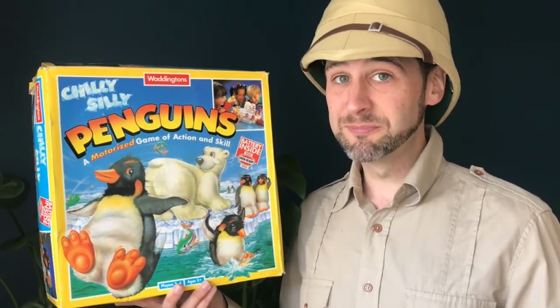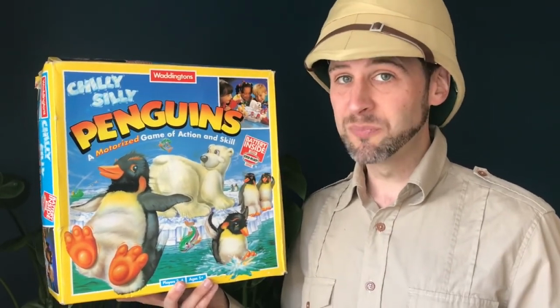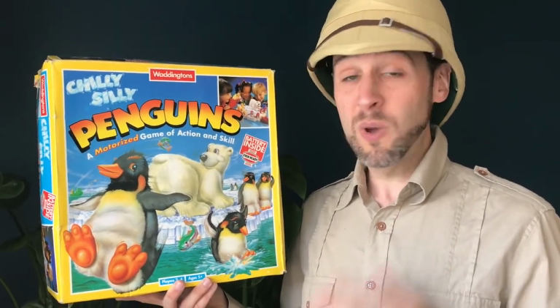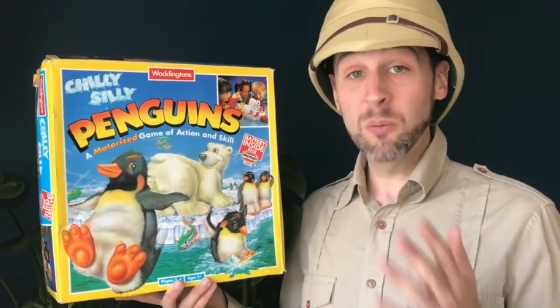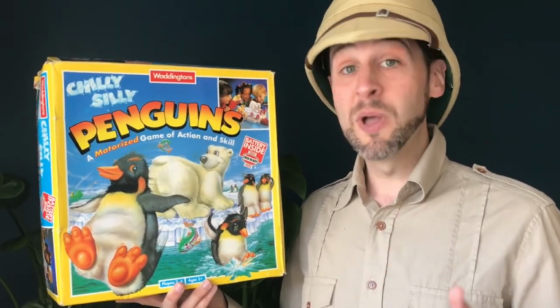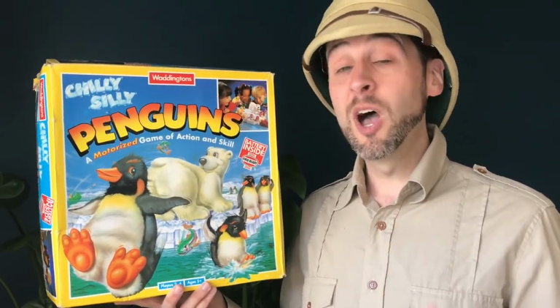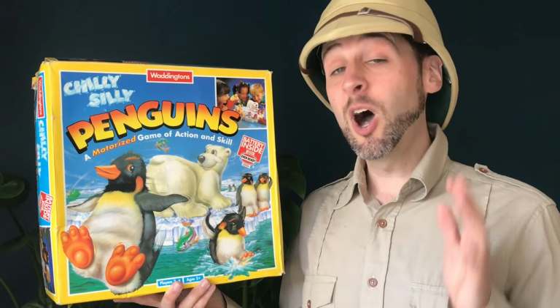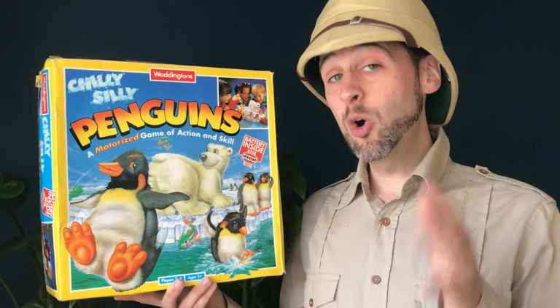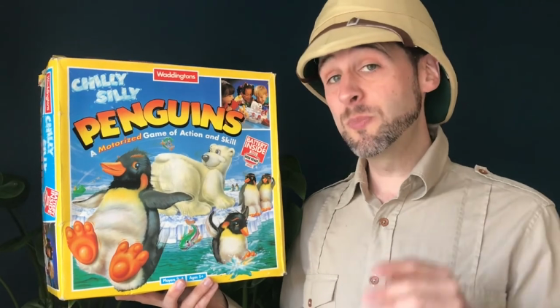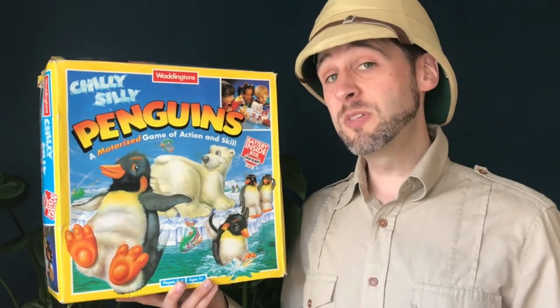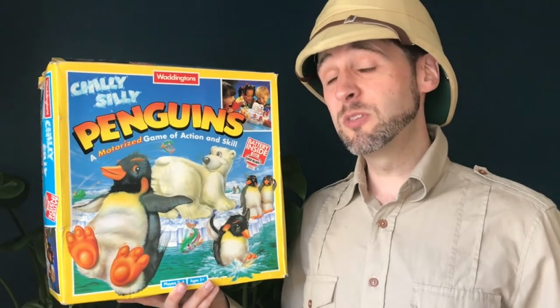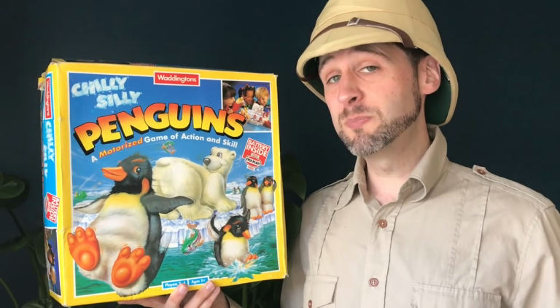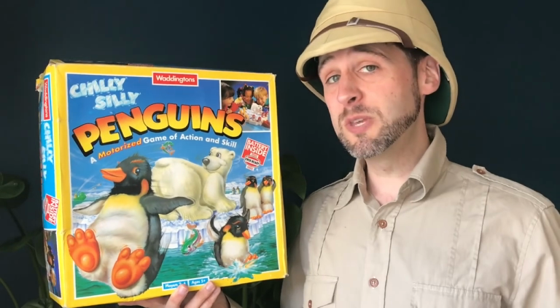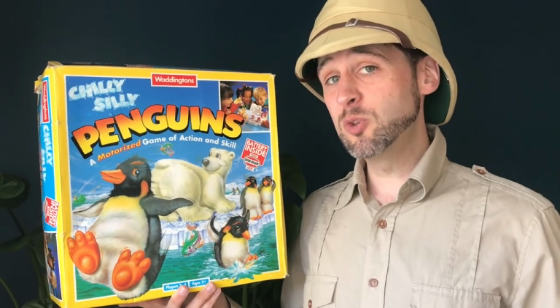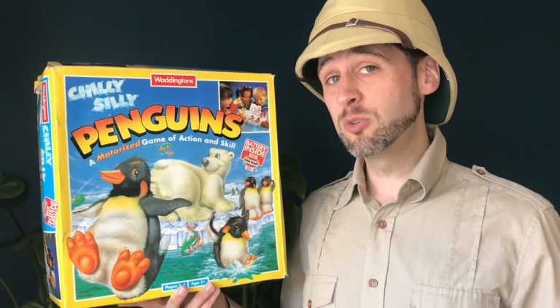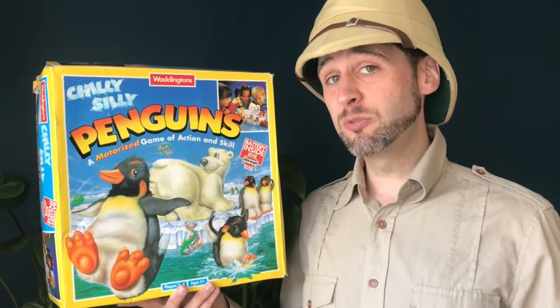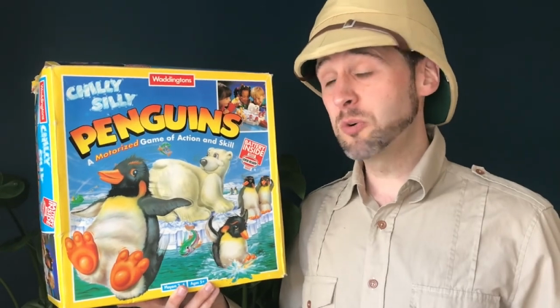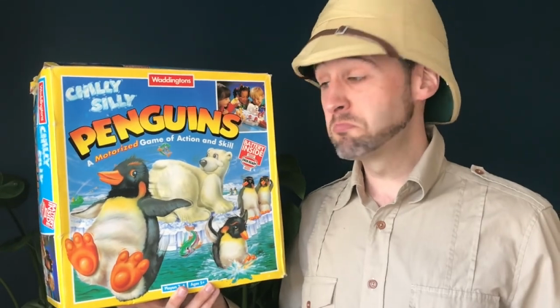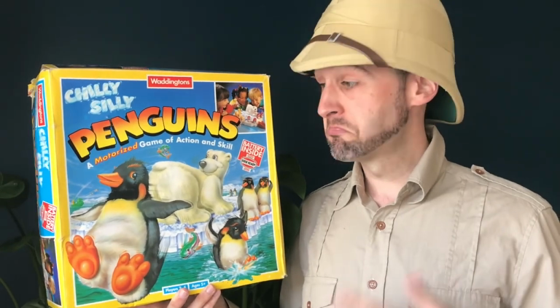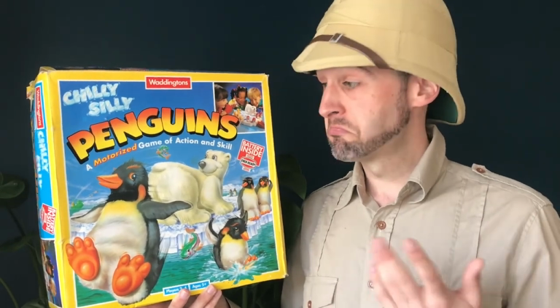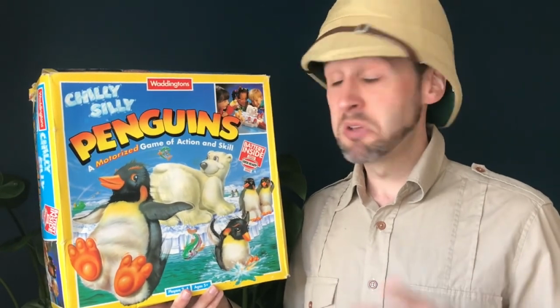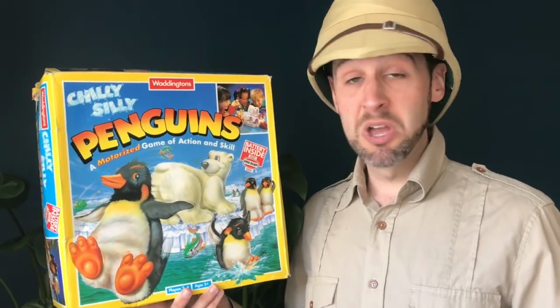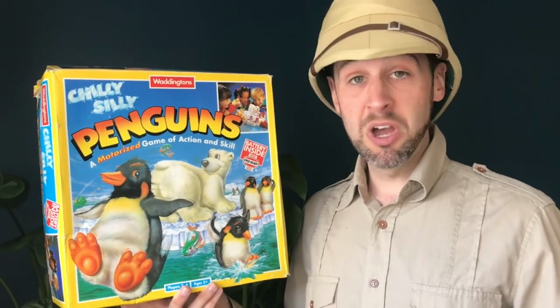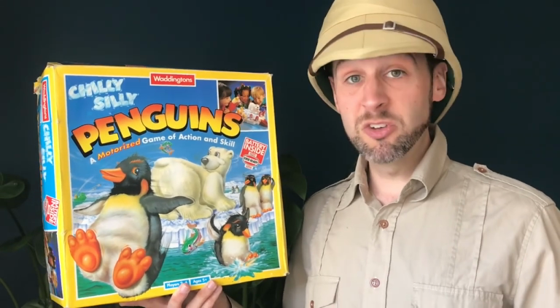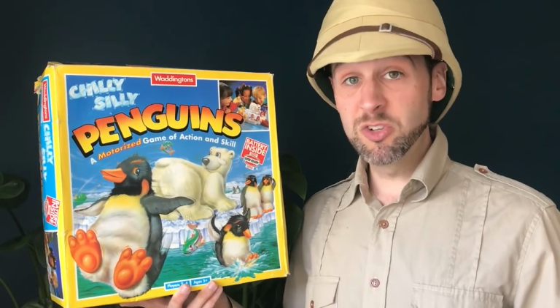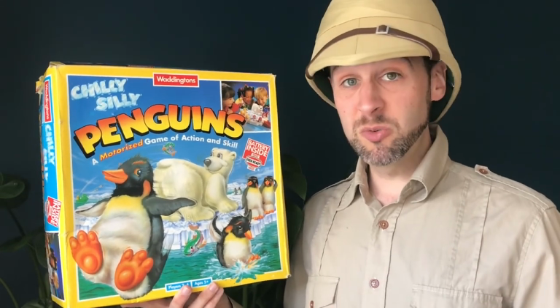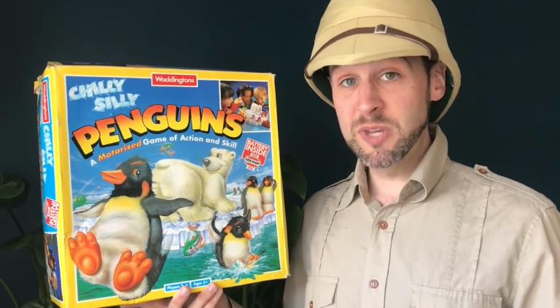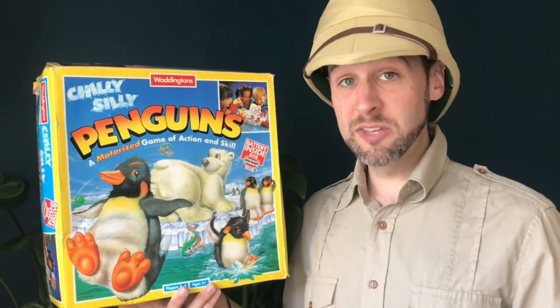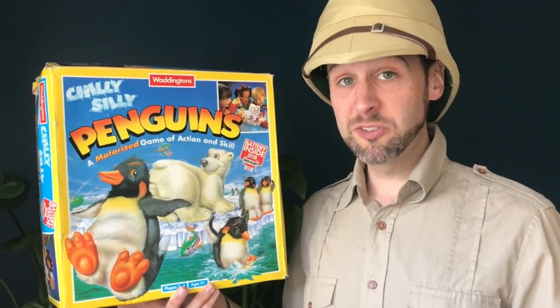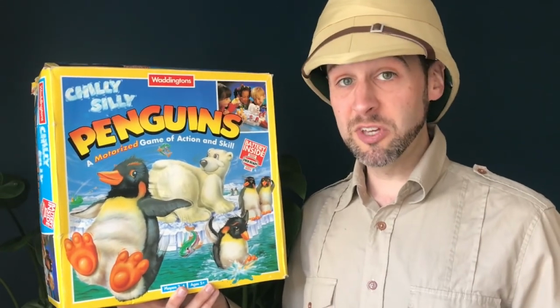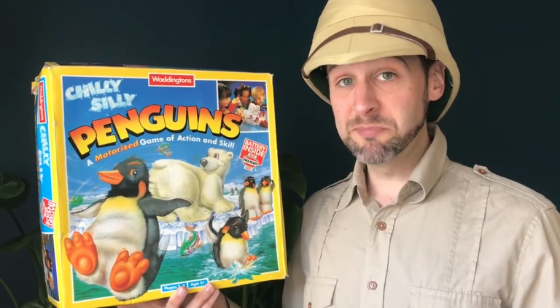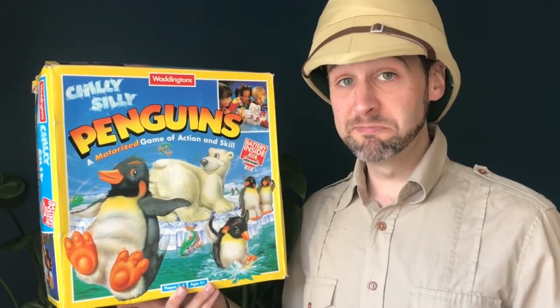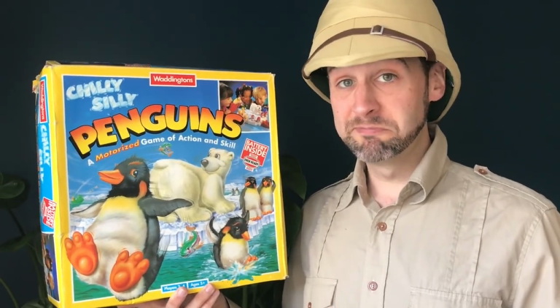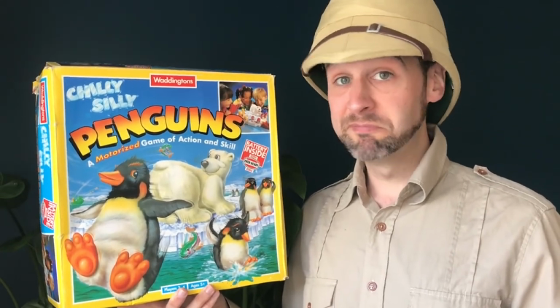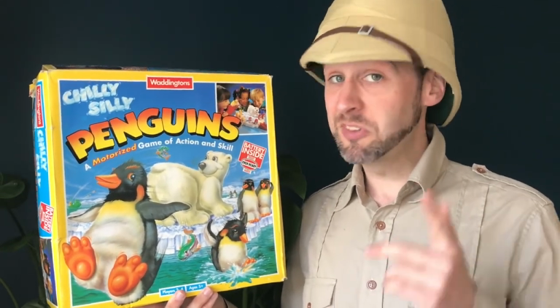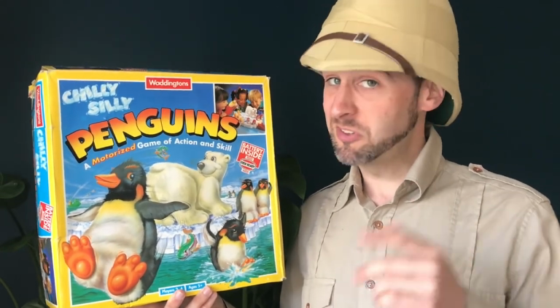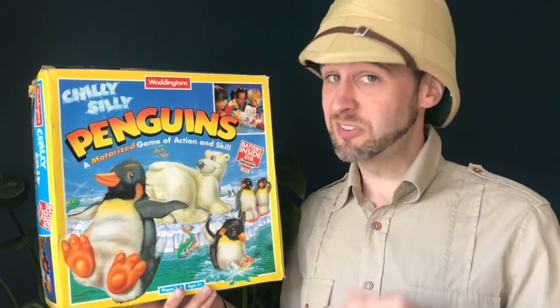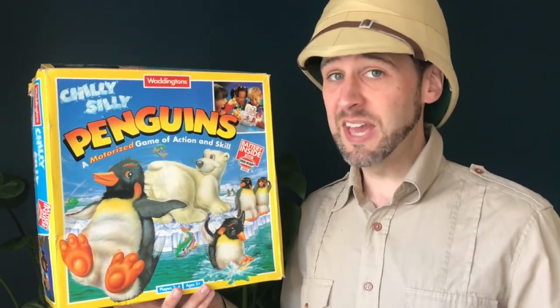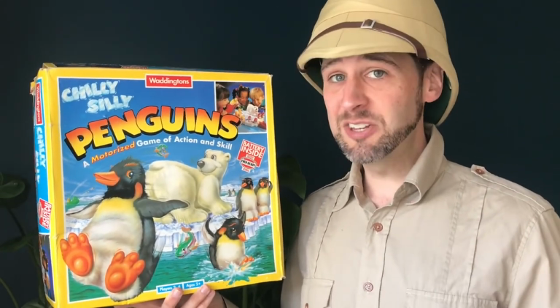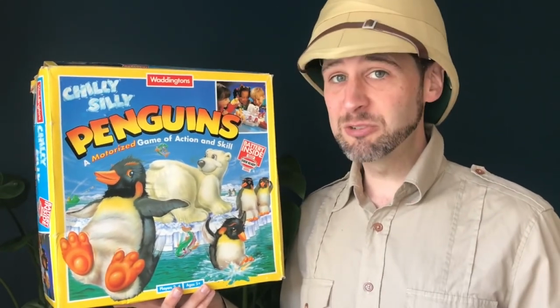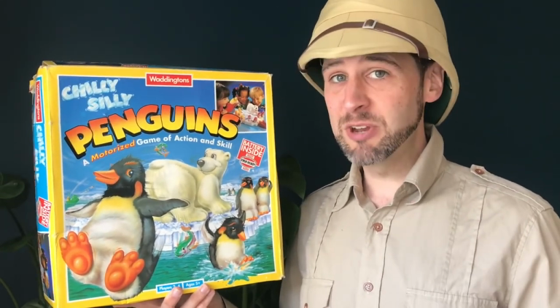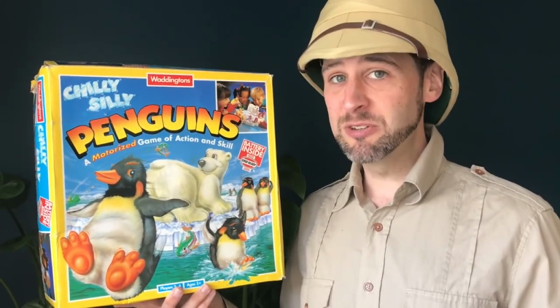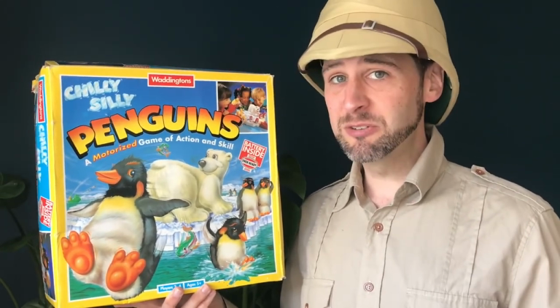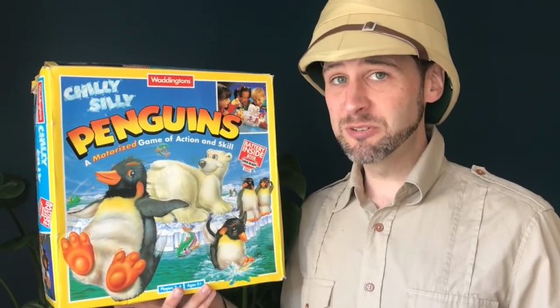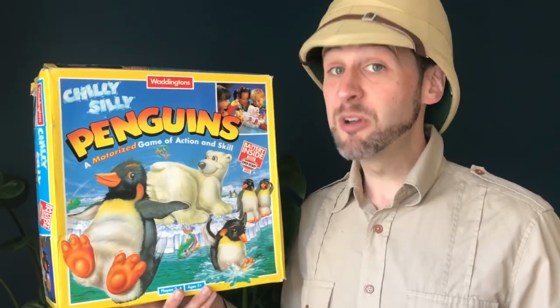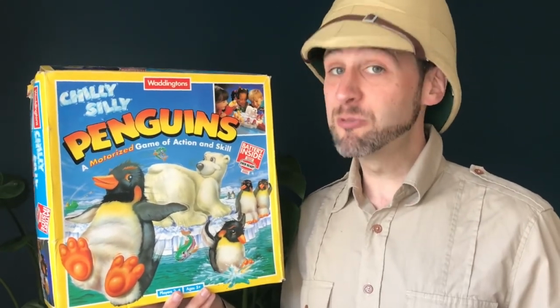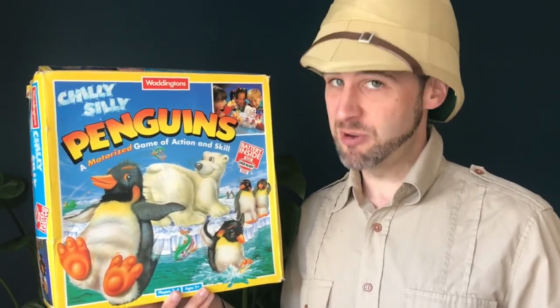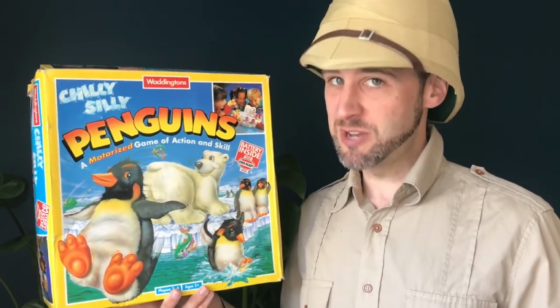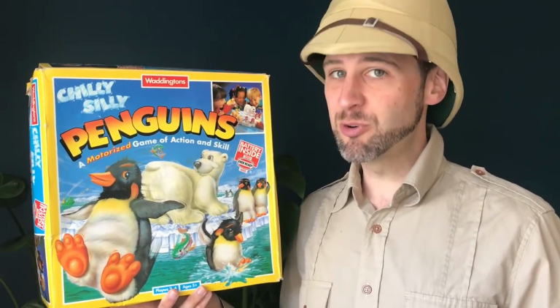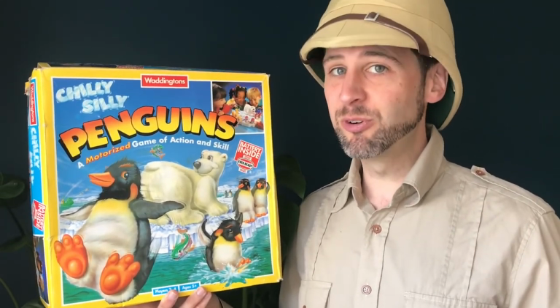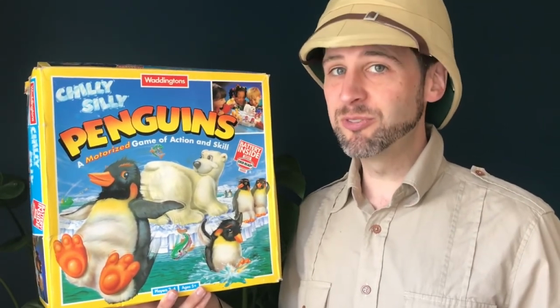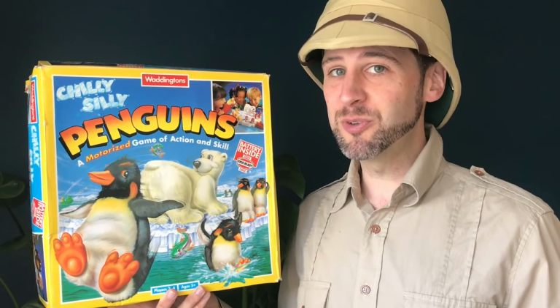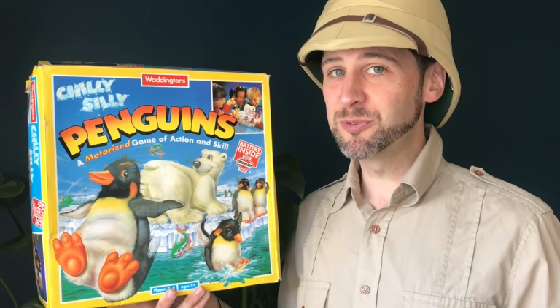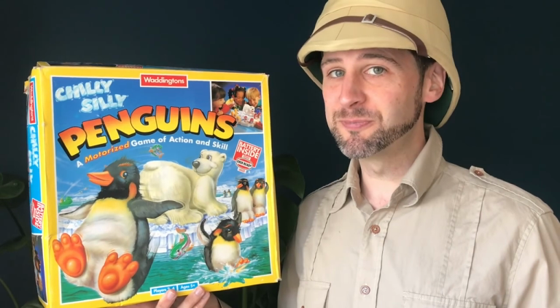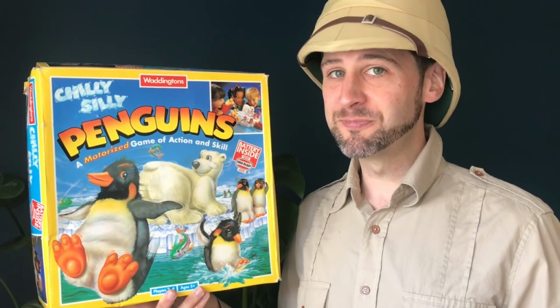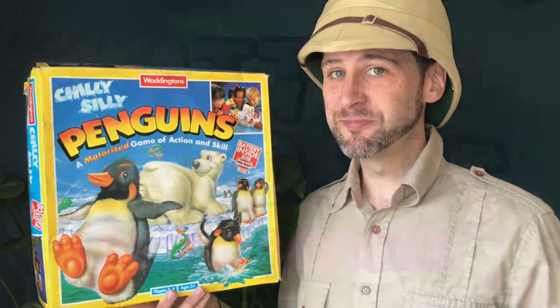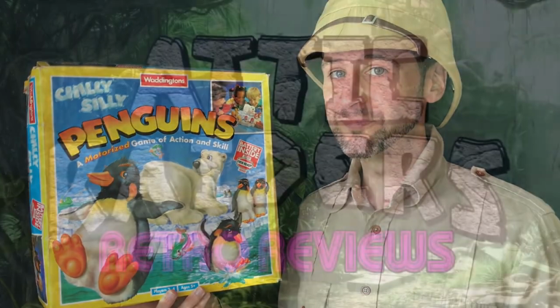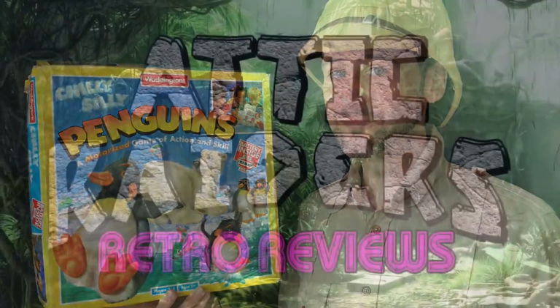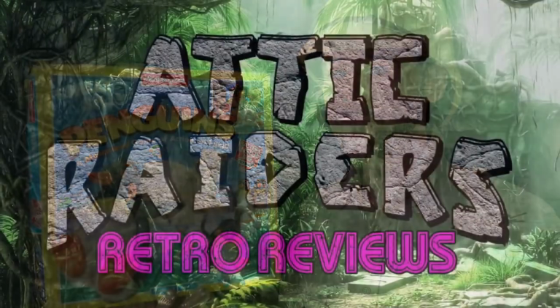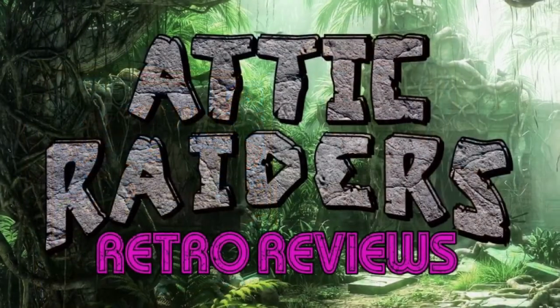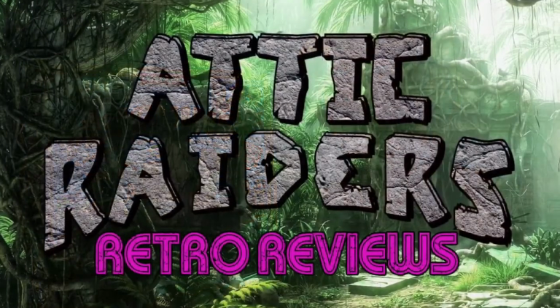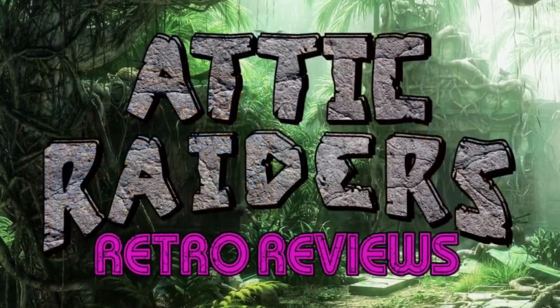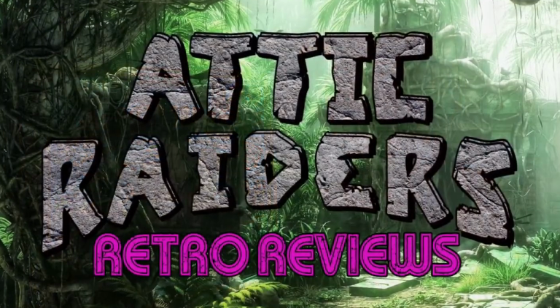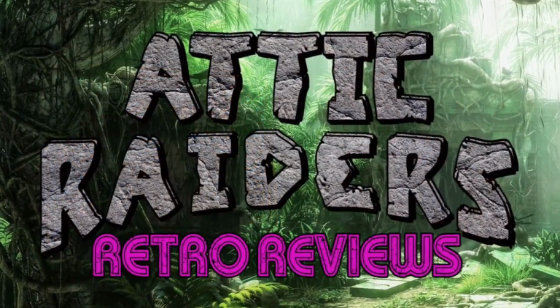Well, I hope this has been useful. Until next time, this is Attic Raiders Retro Reviews.